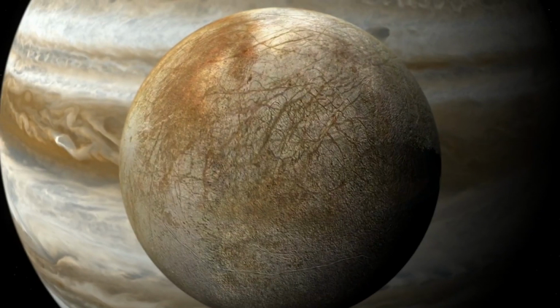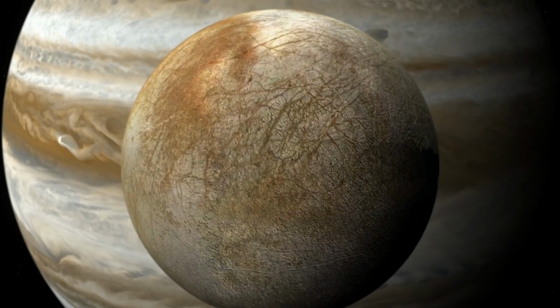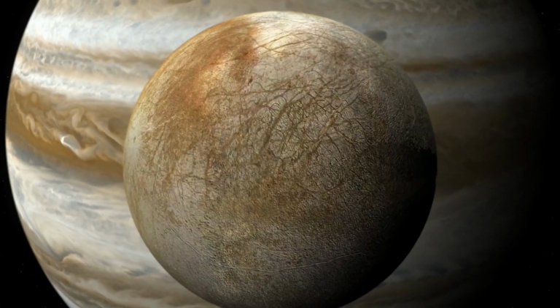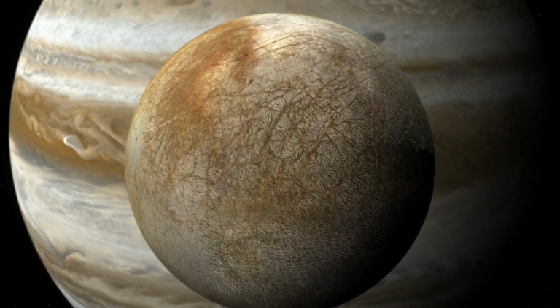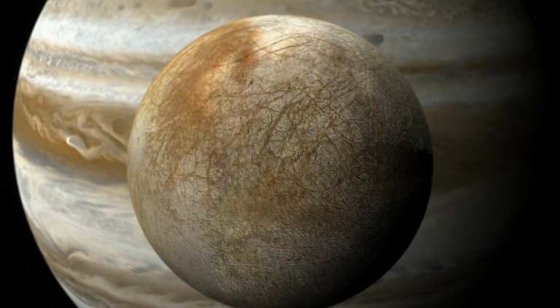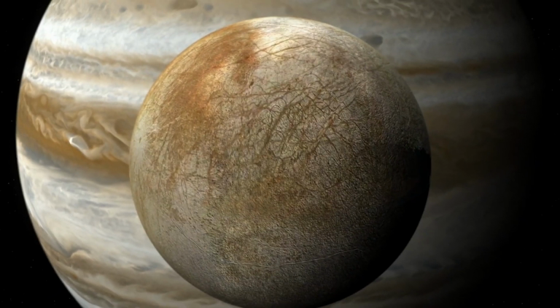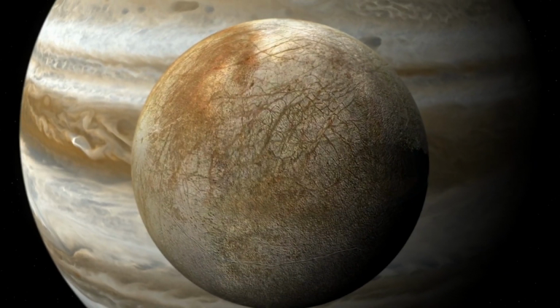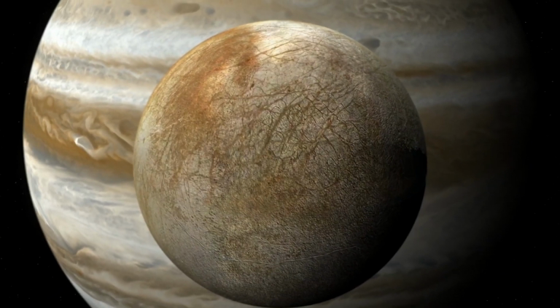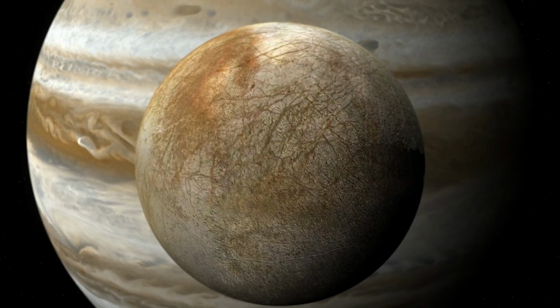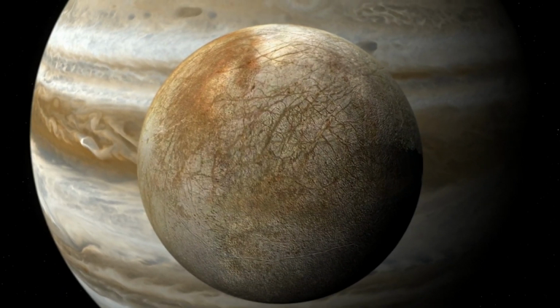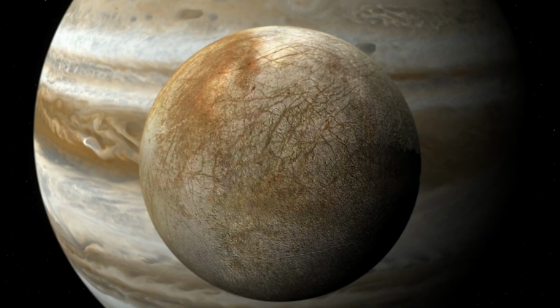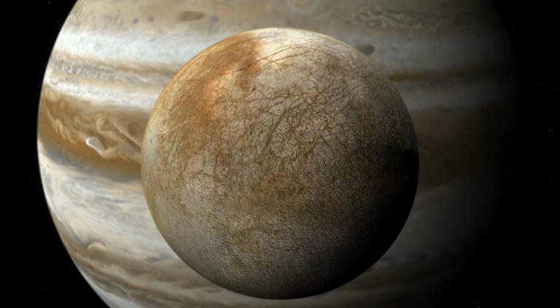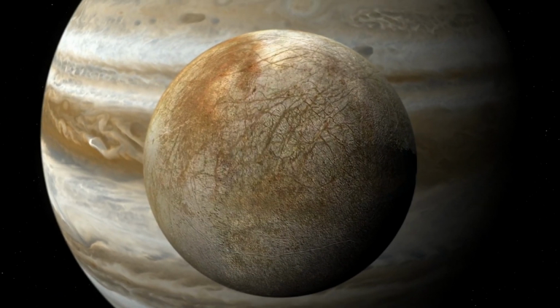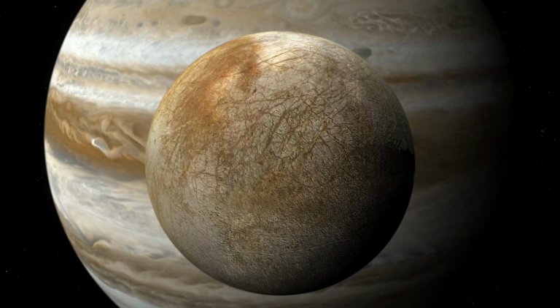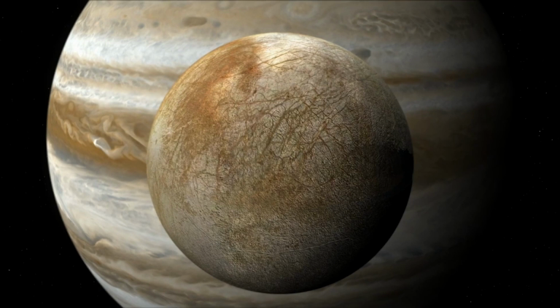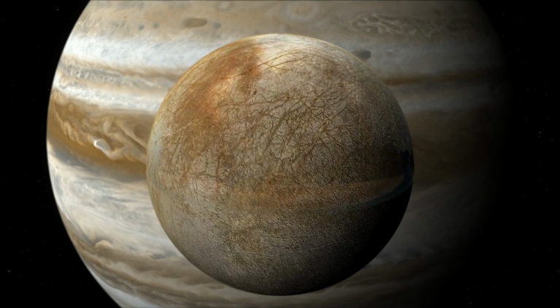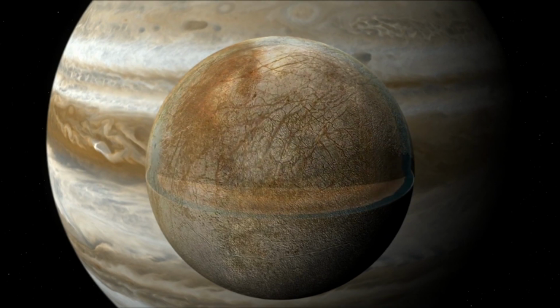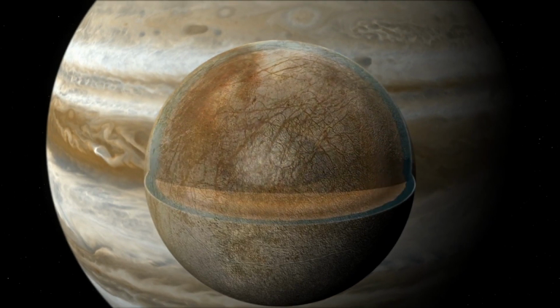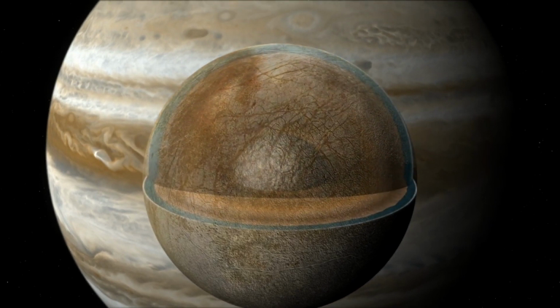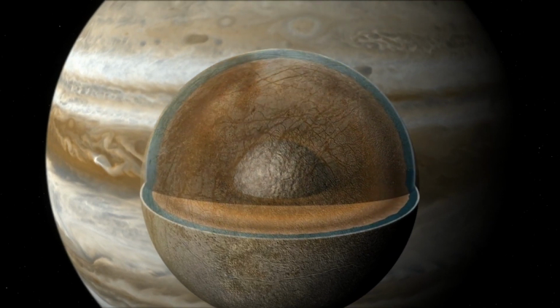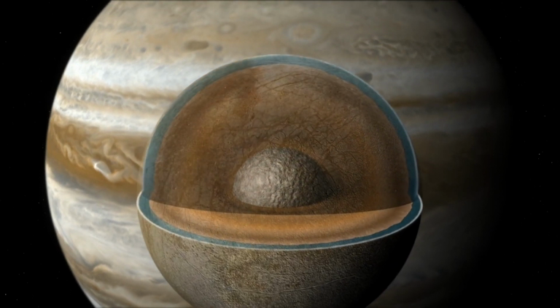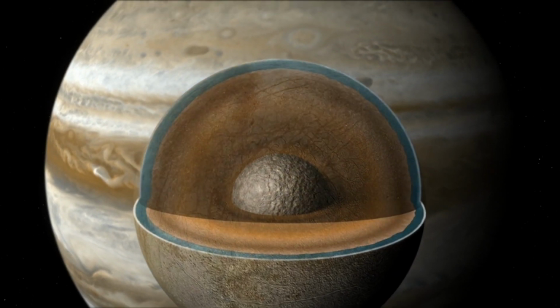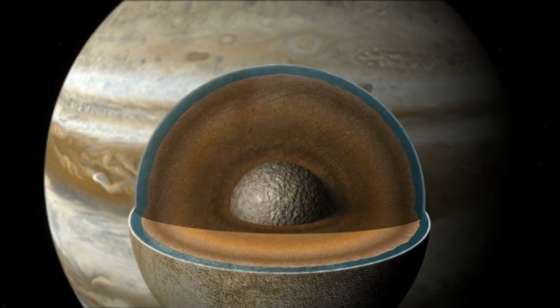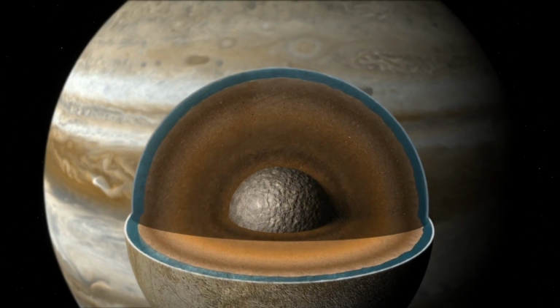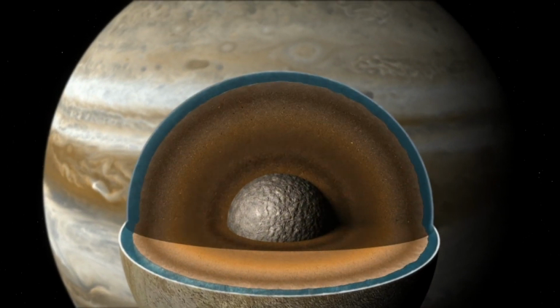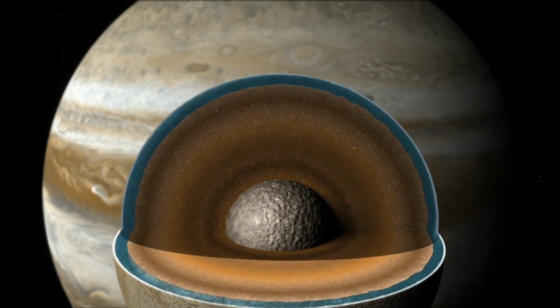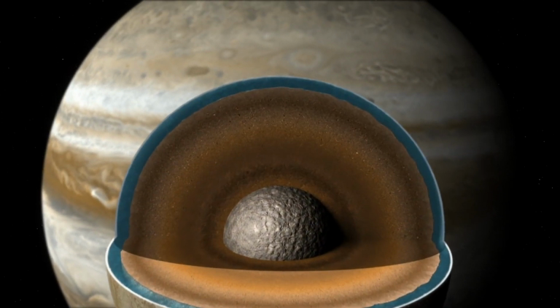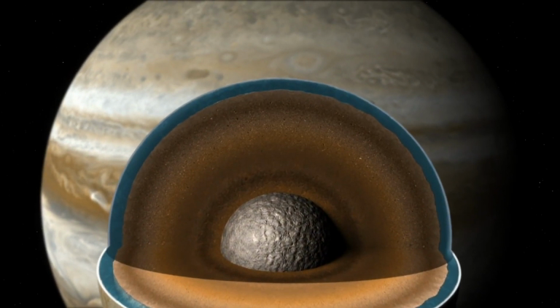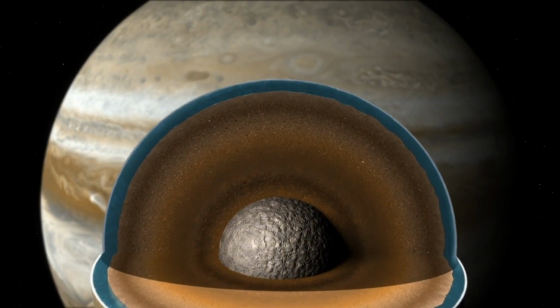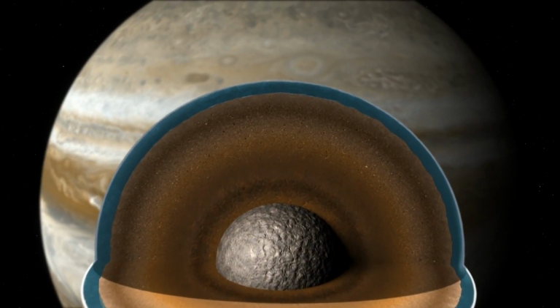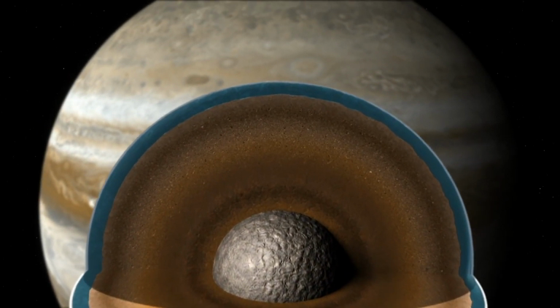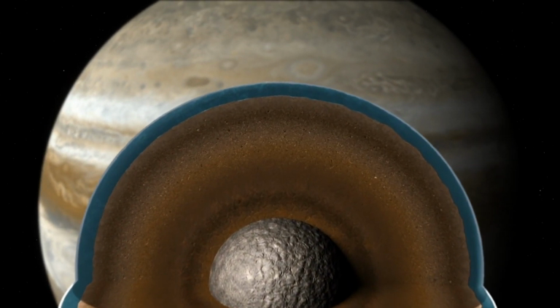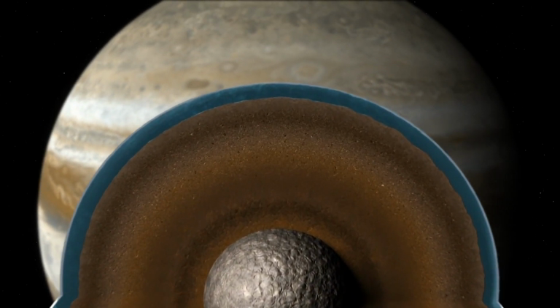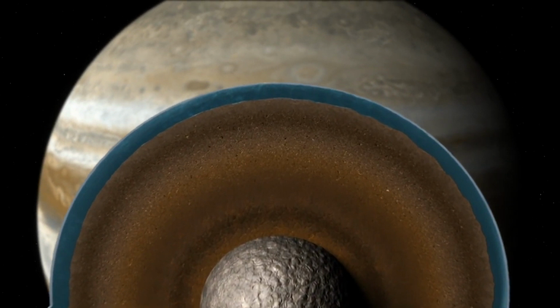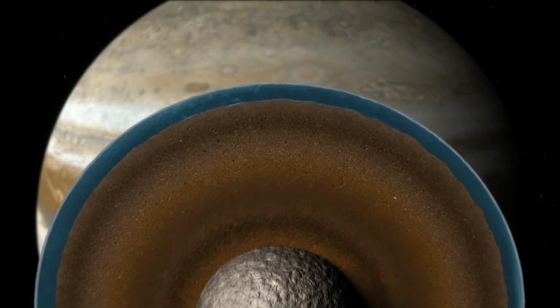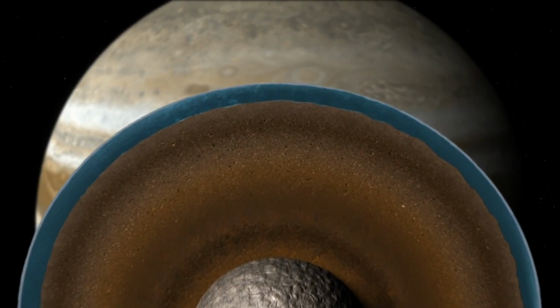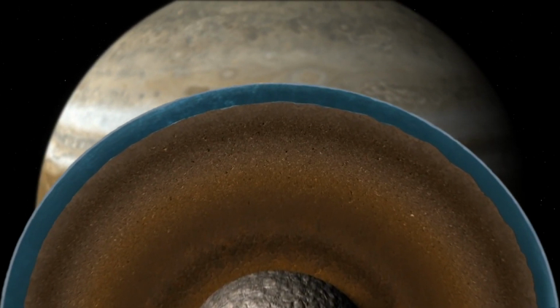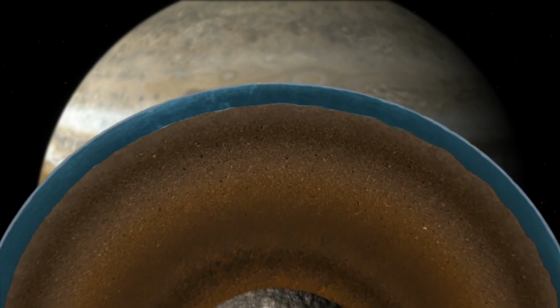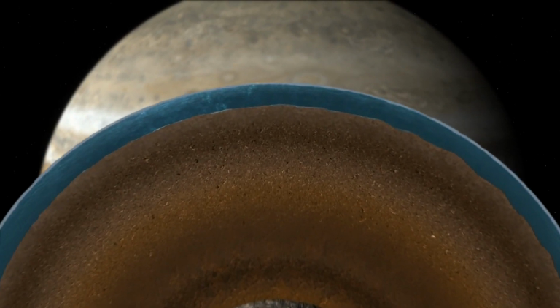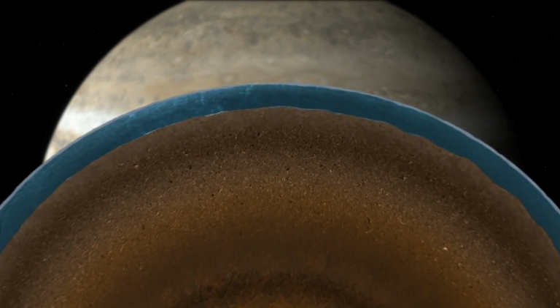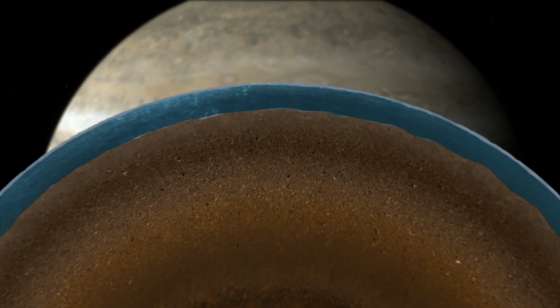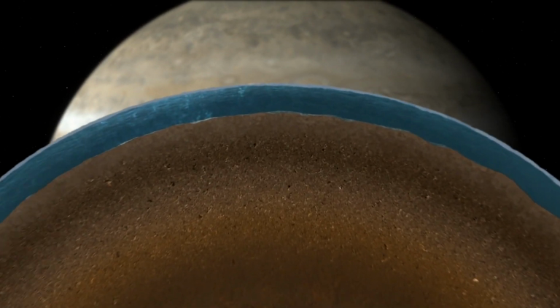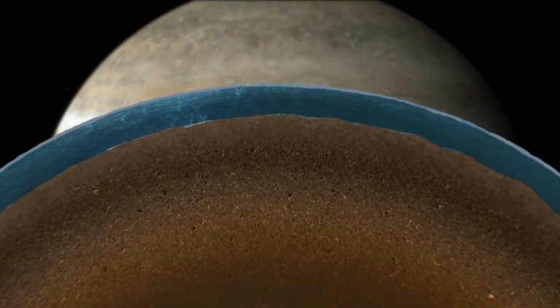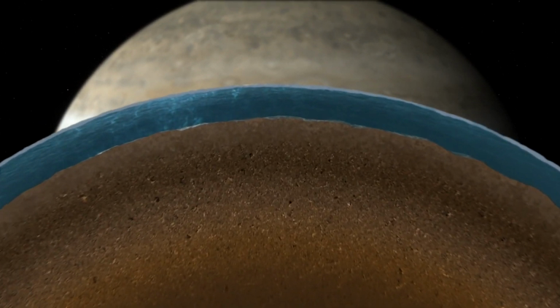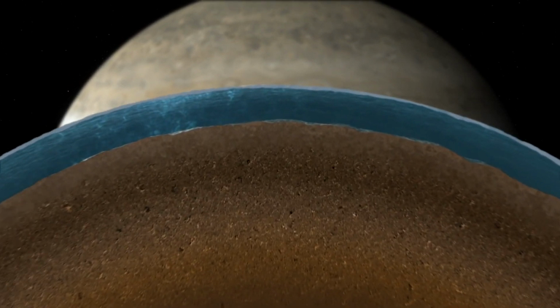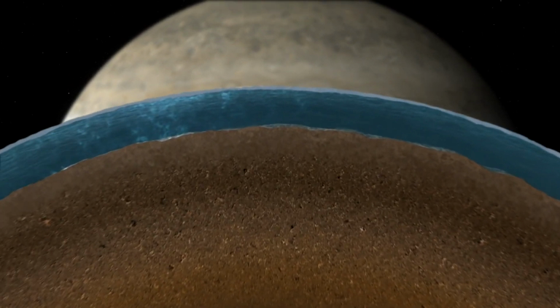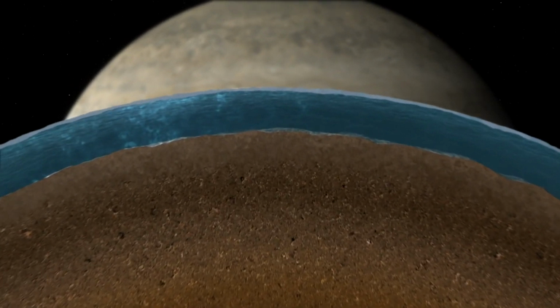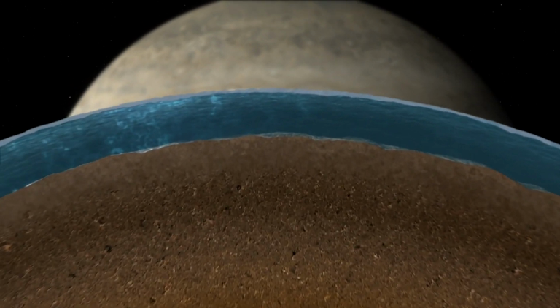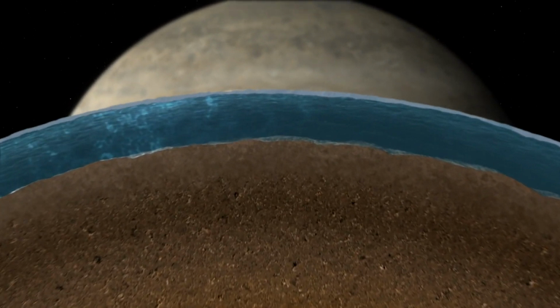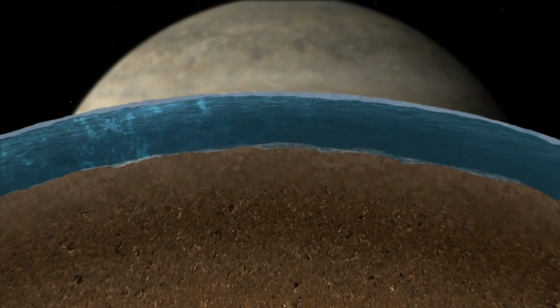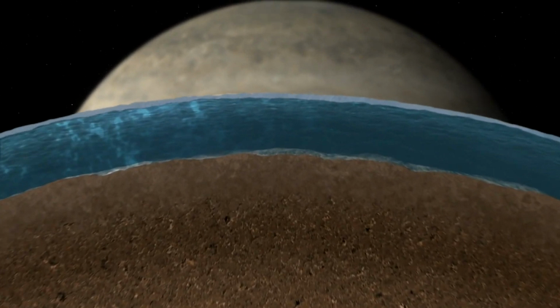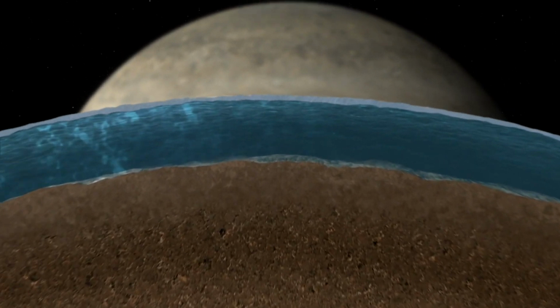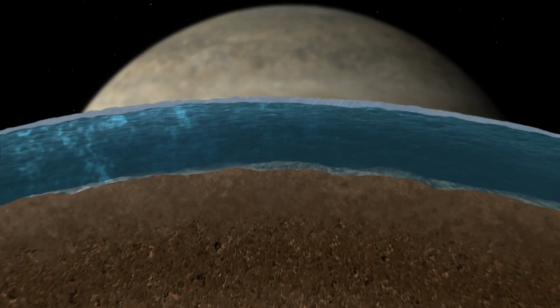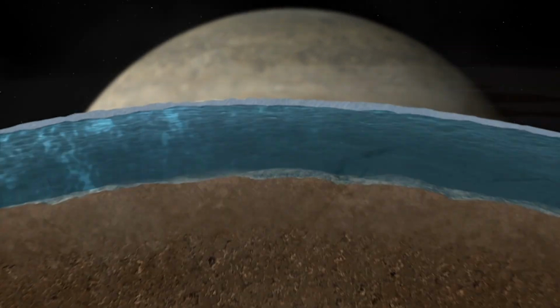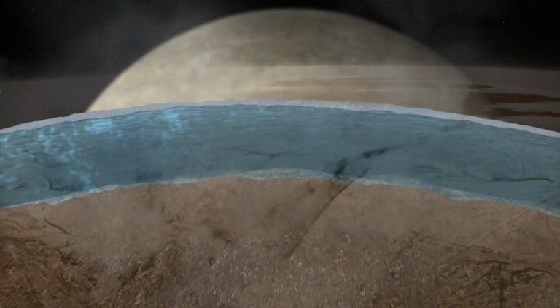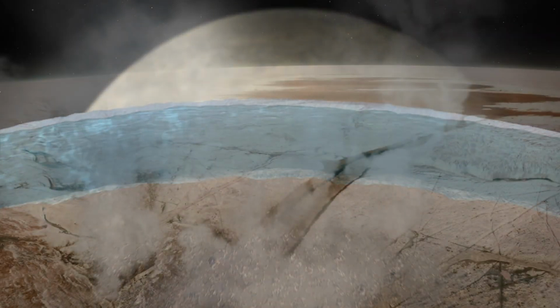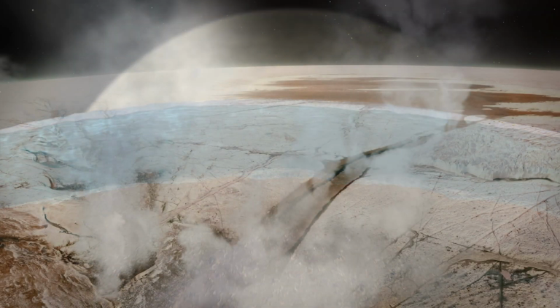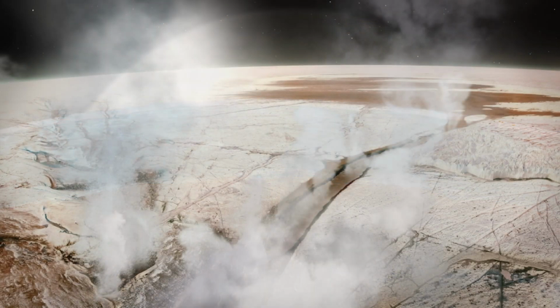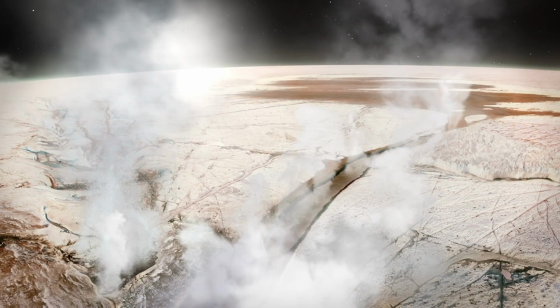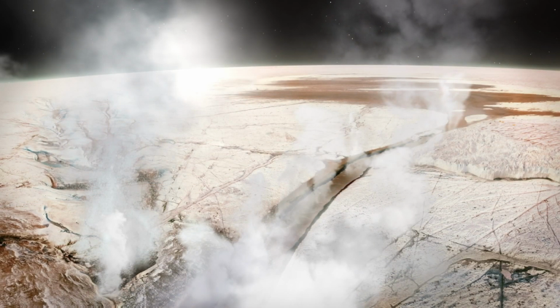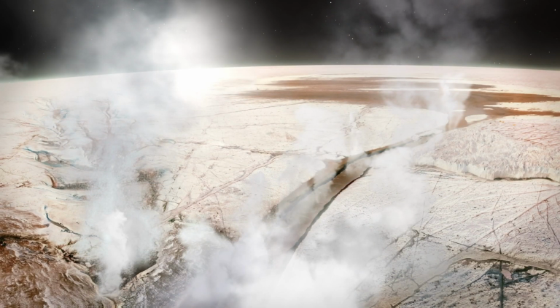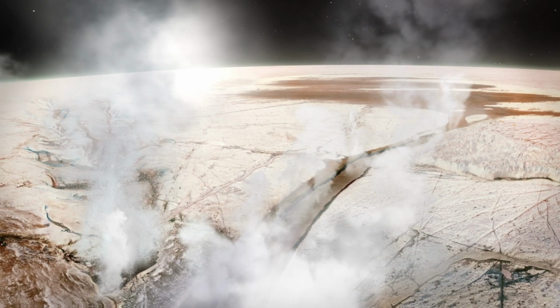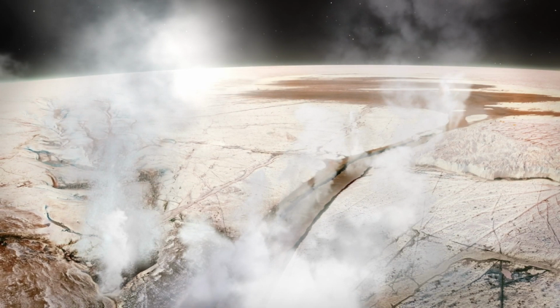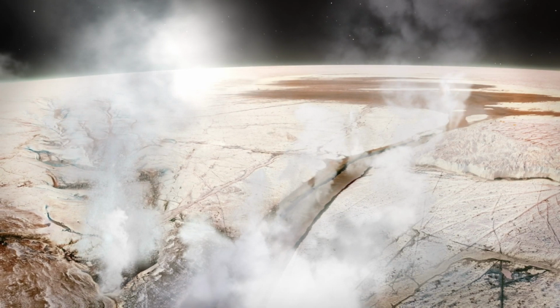The primary scientific objective is to ascertain whether there are any potential habitats for life beneath Europa's surface.